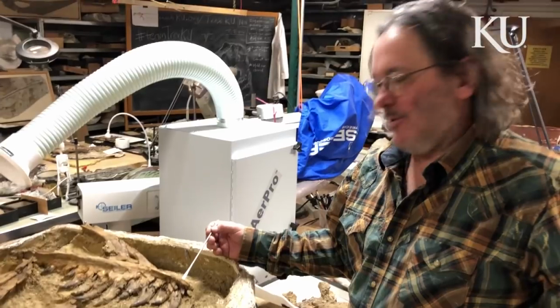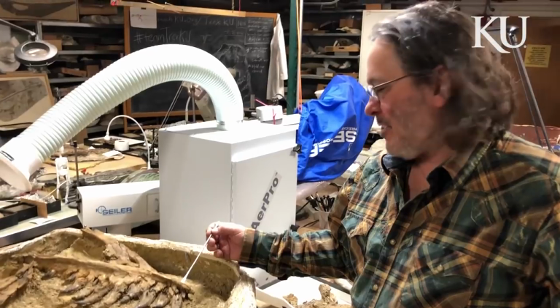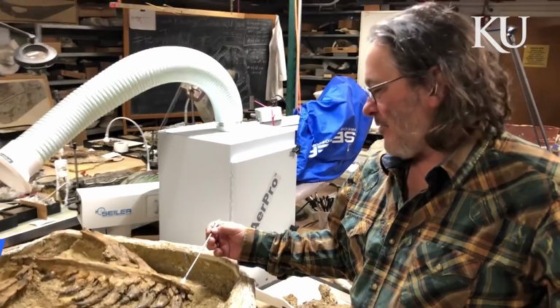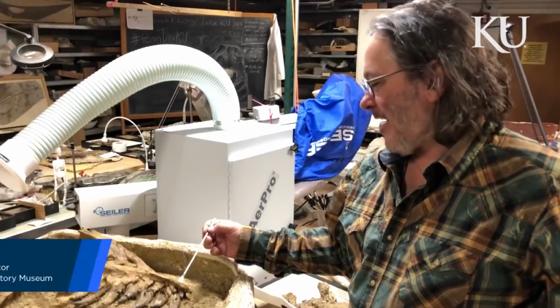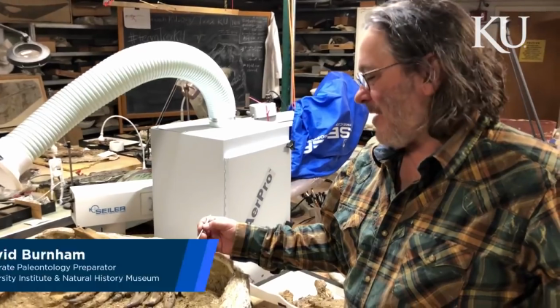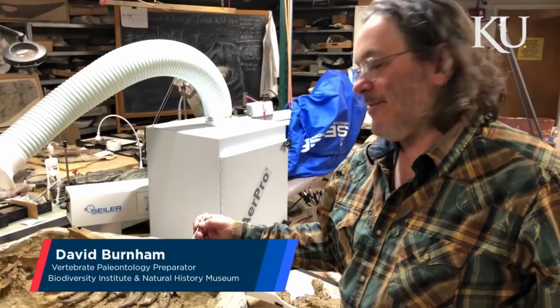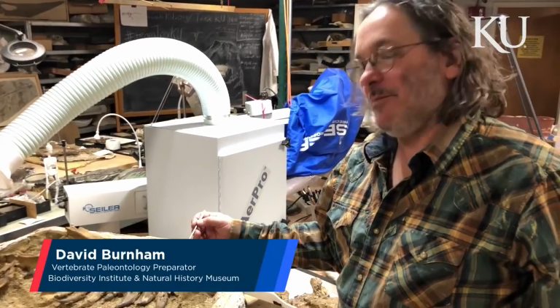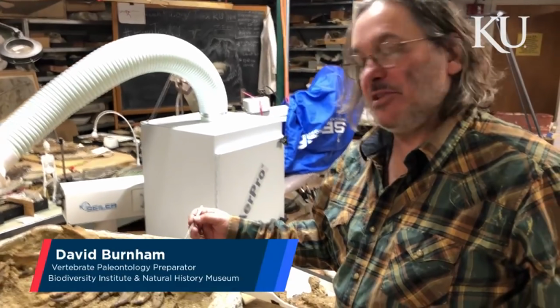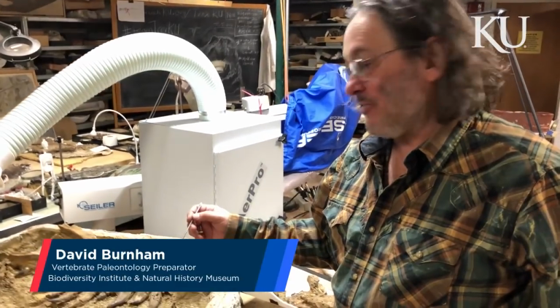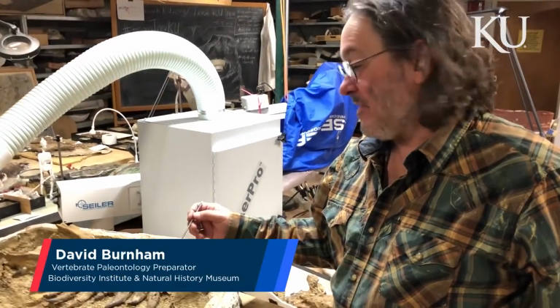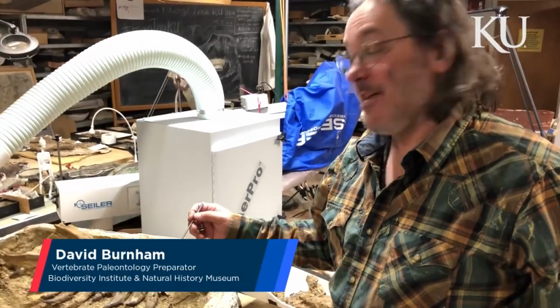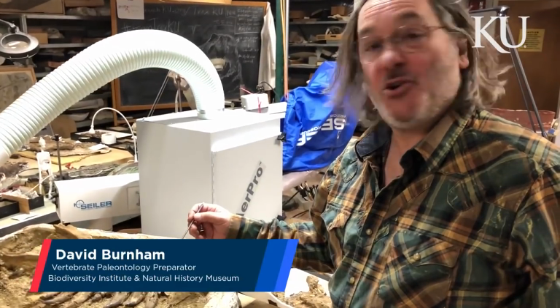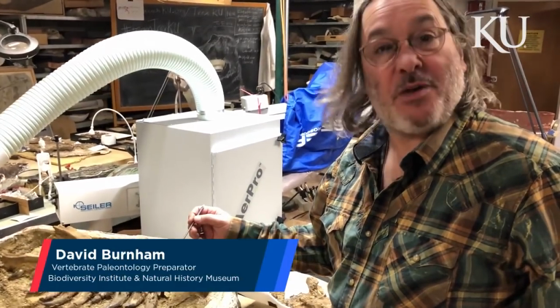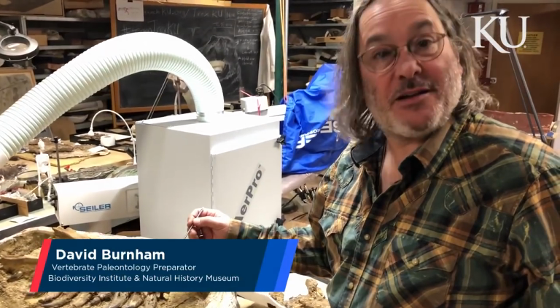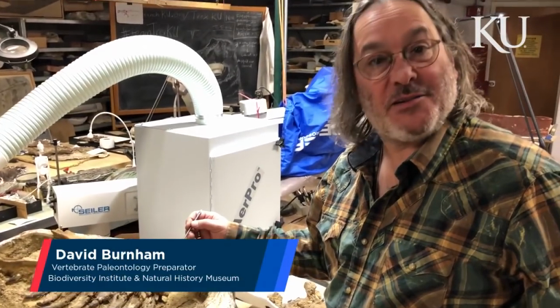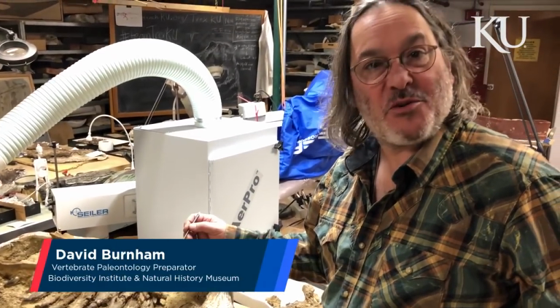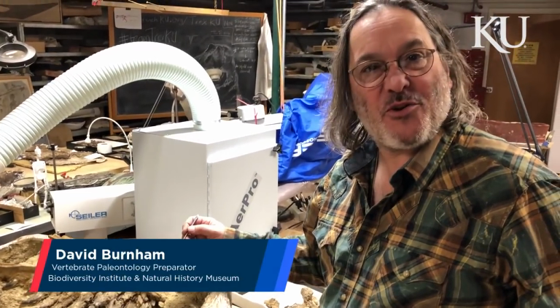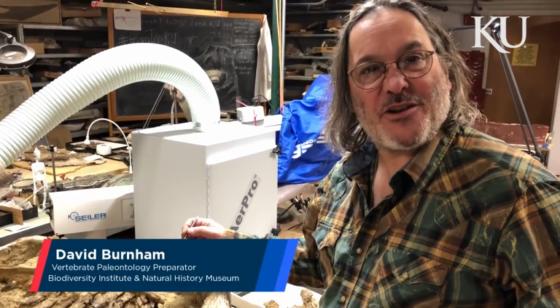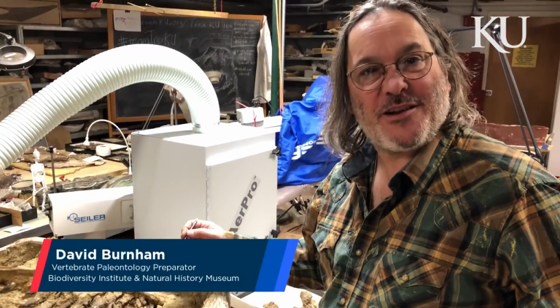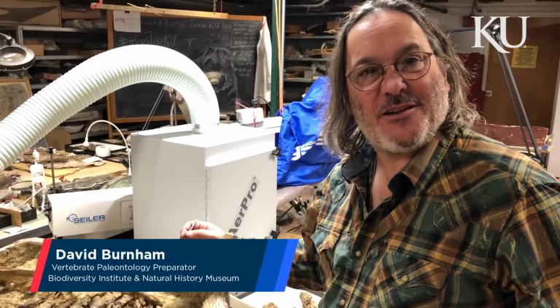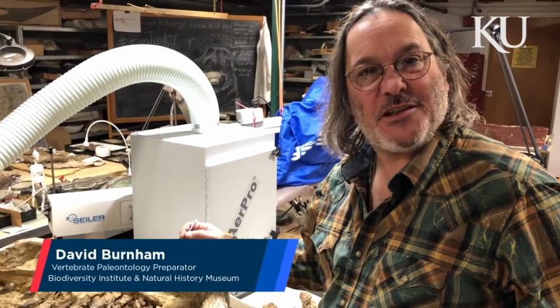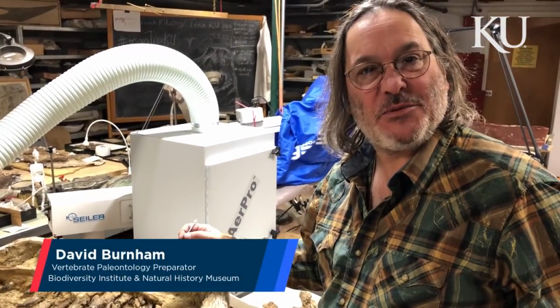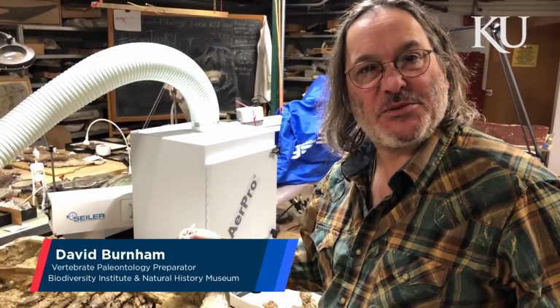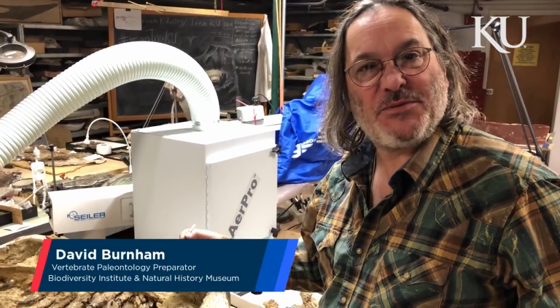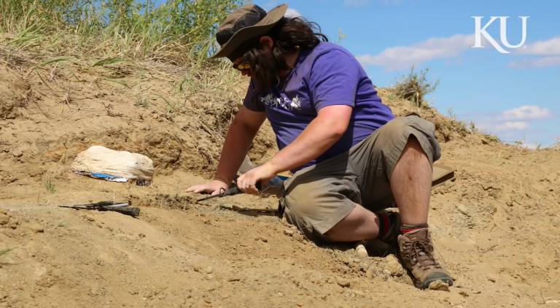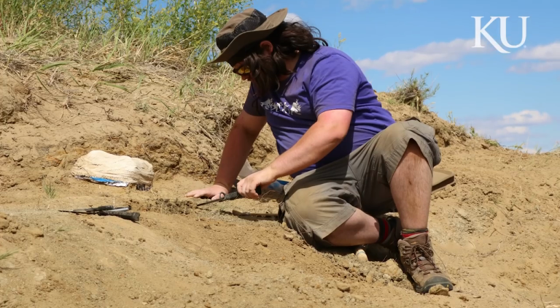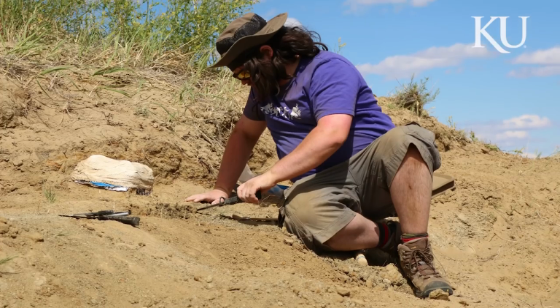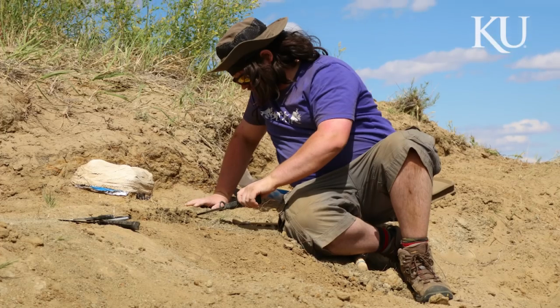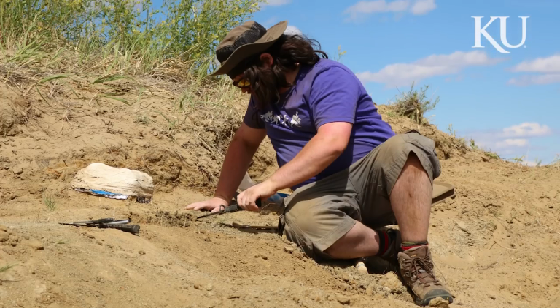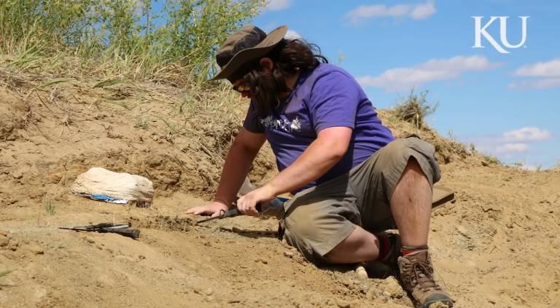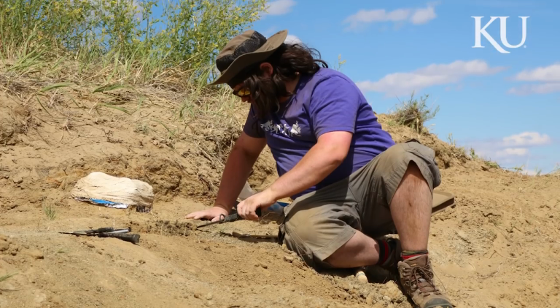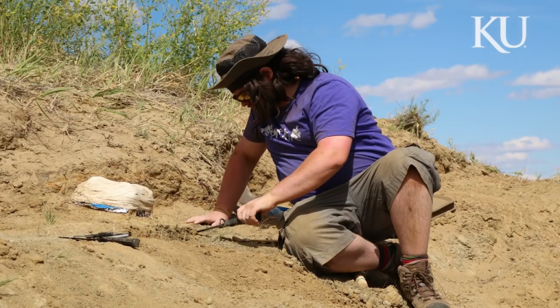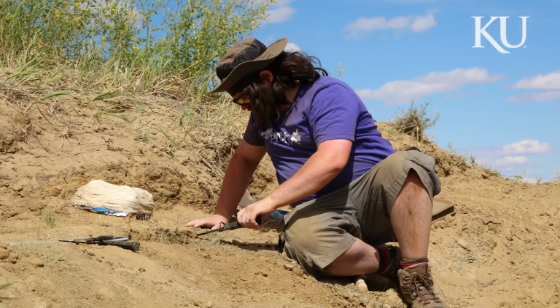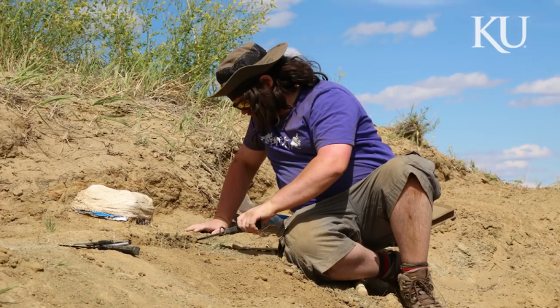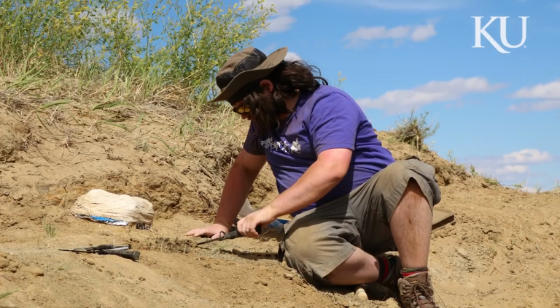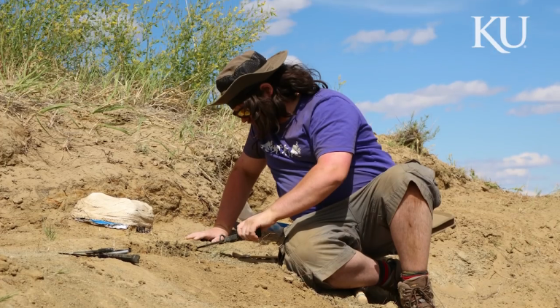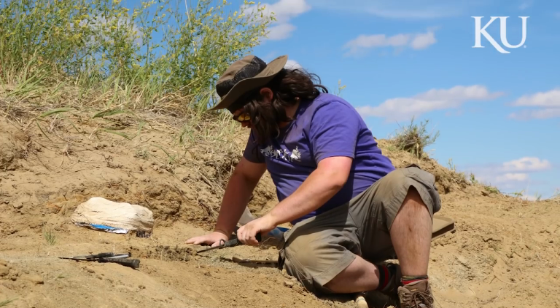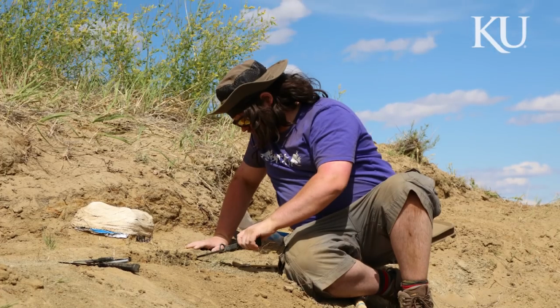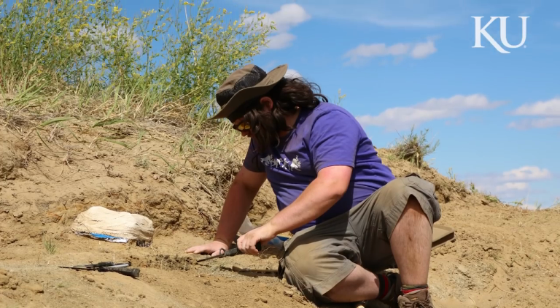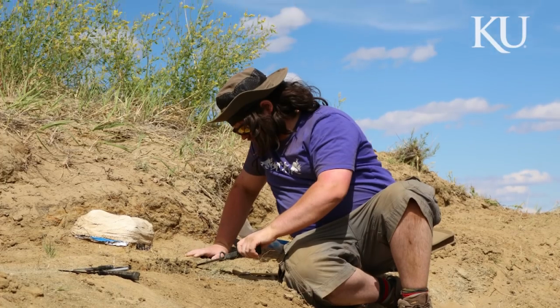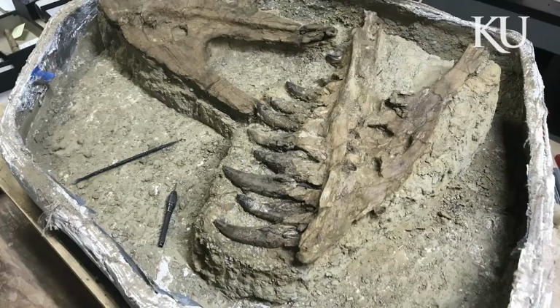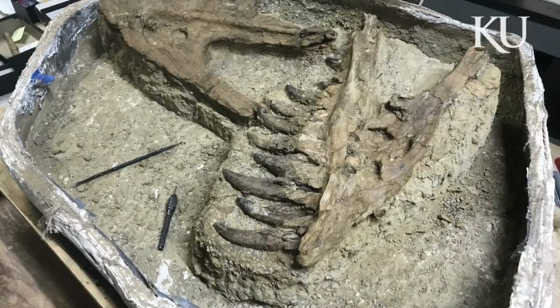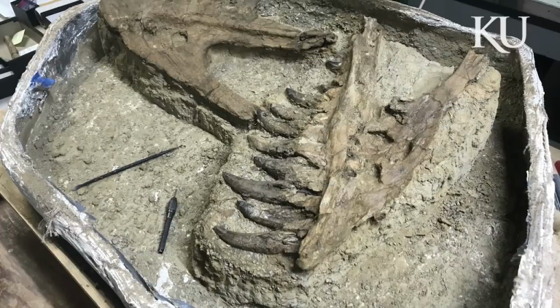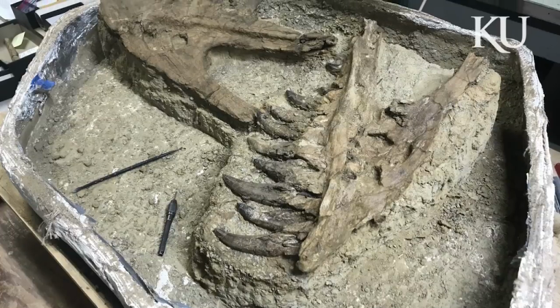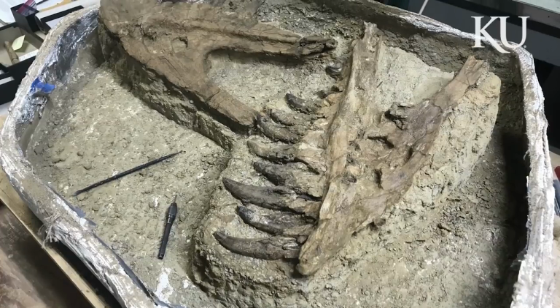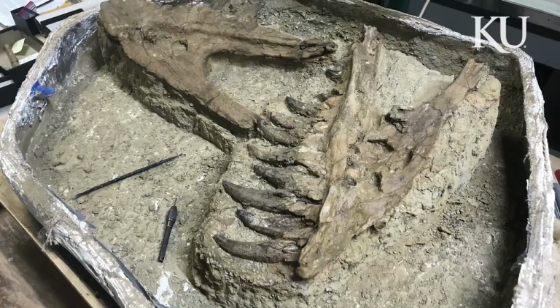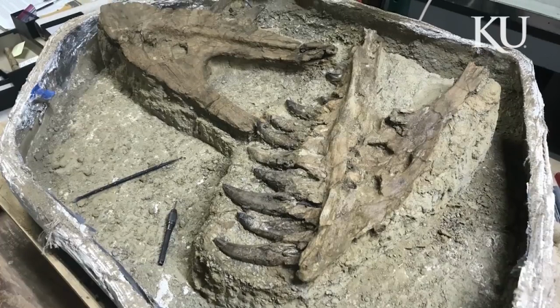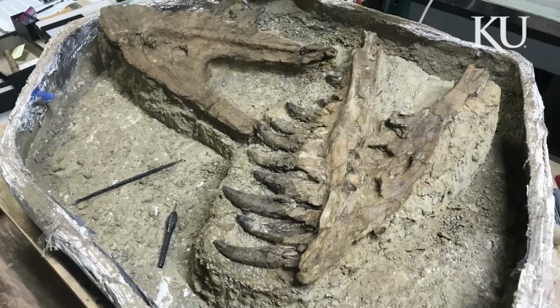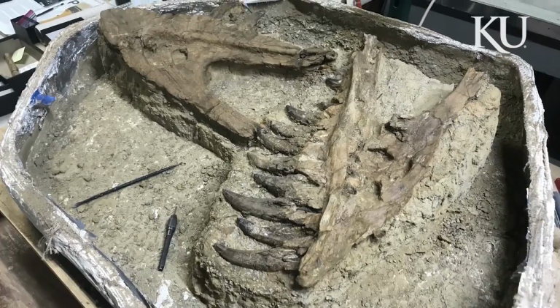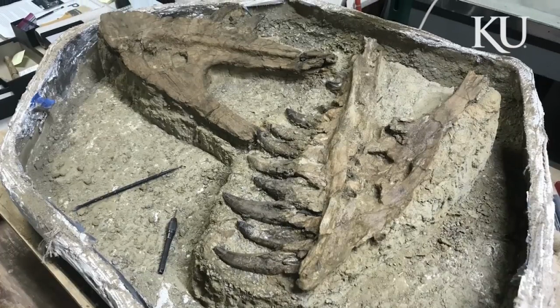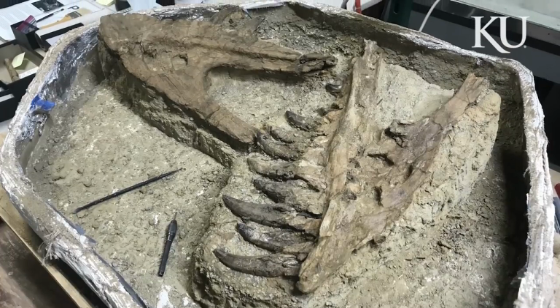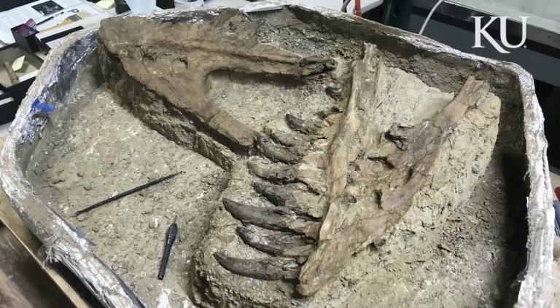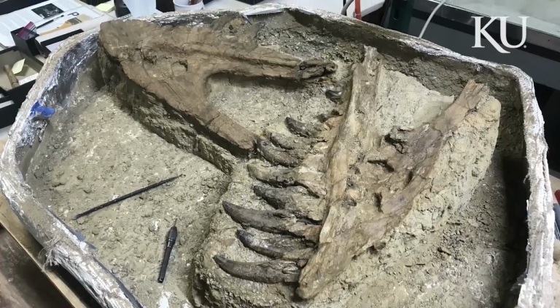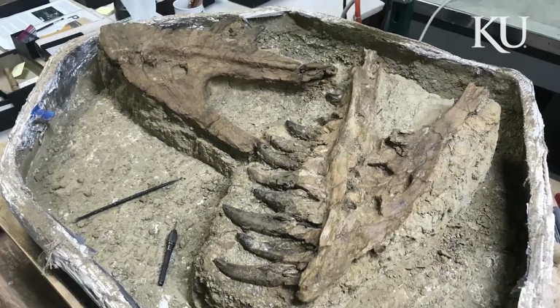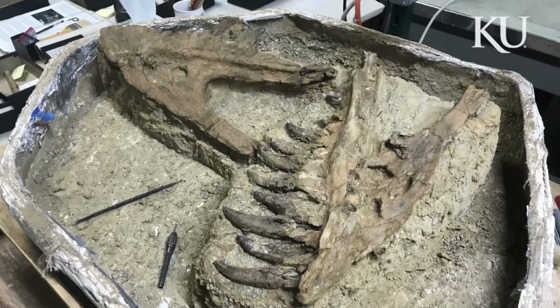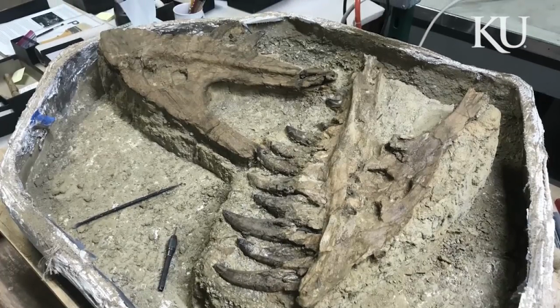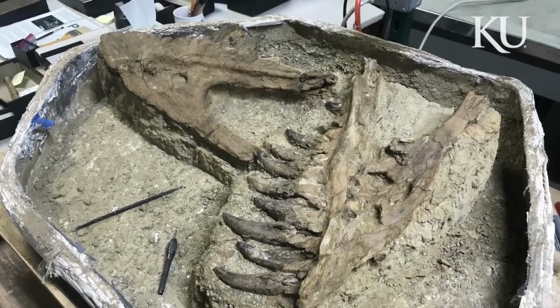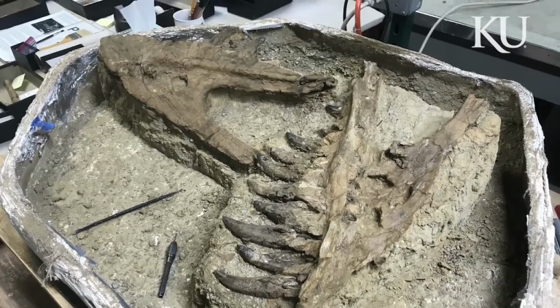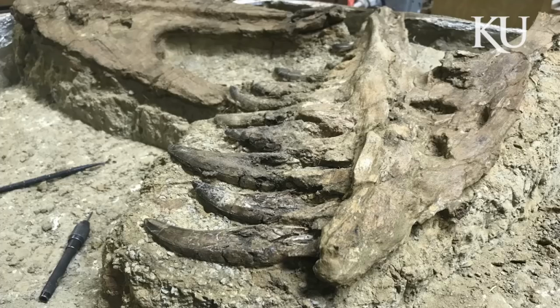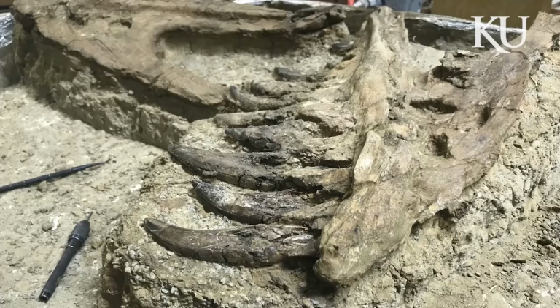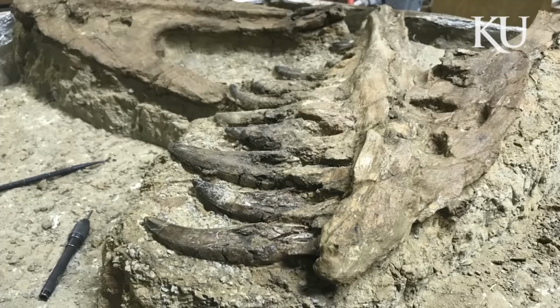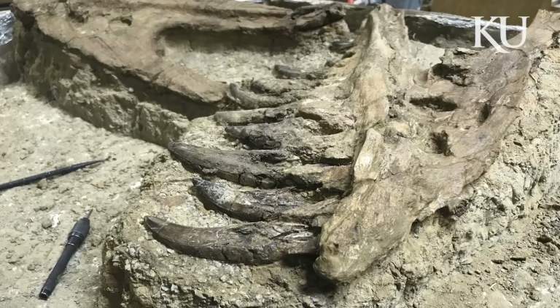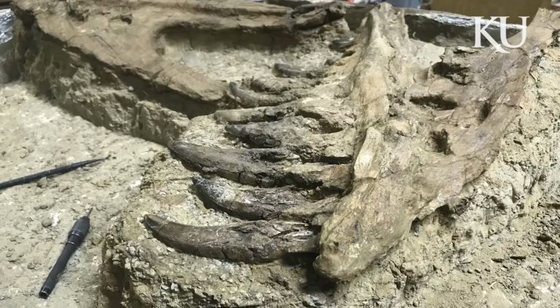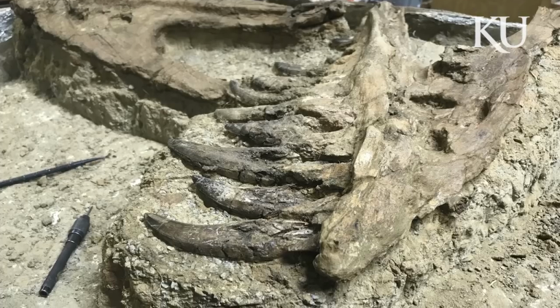Here we have the mystery theropod that we're working on, found in the Hell Creek two summers ago, and we were able to excavate it last summer.